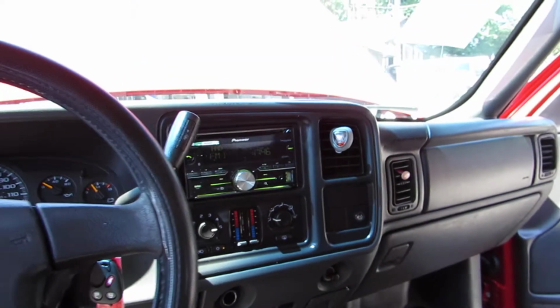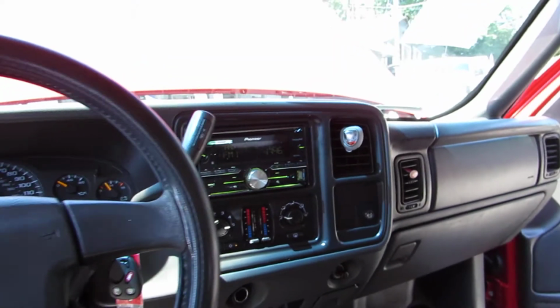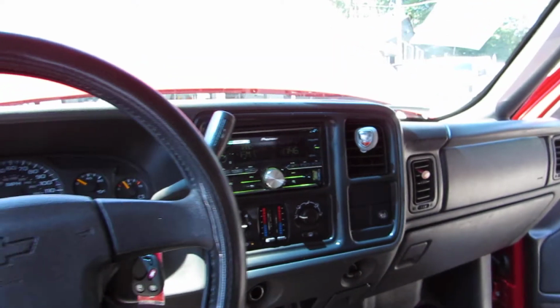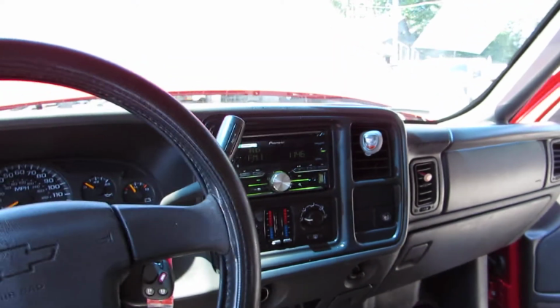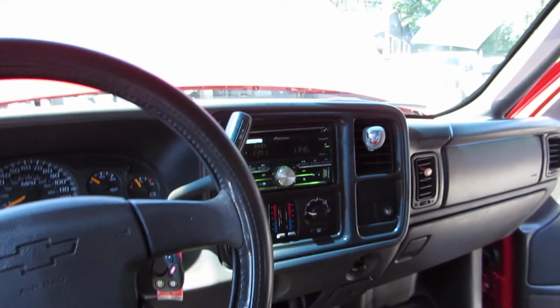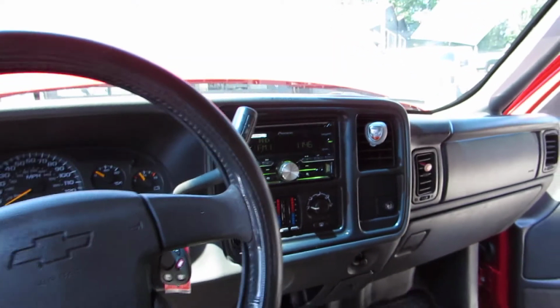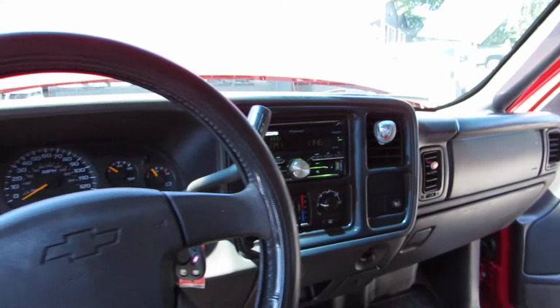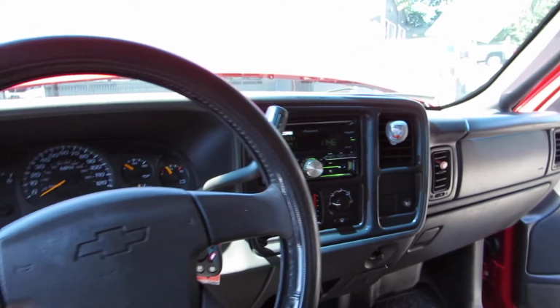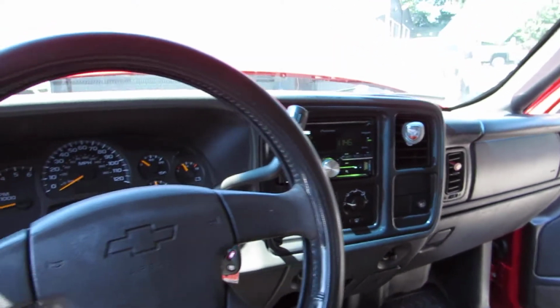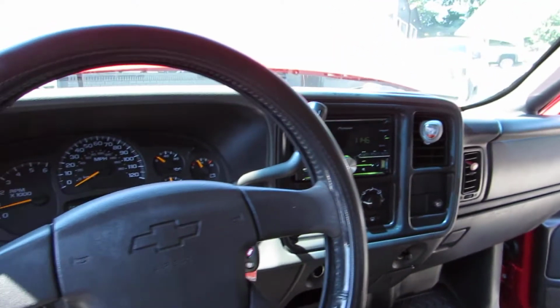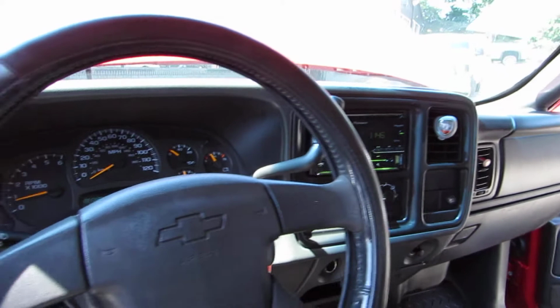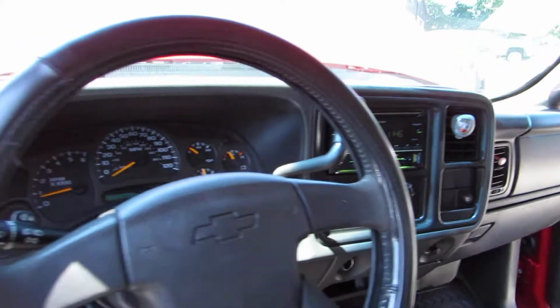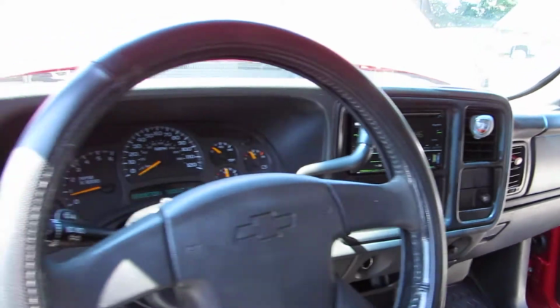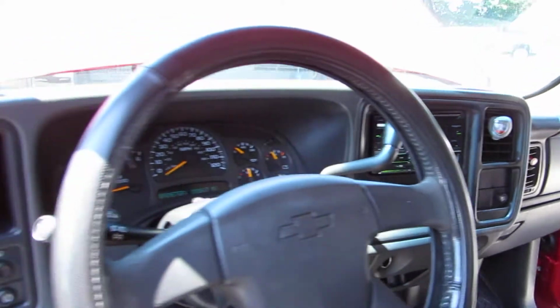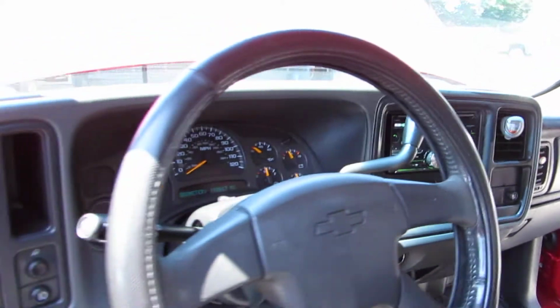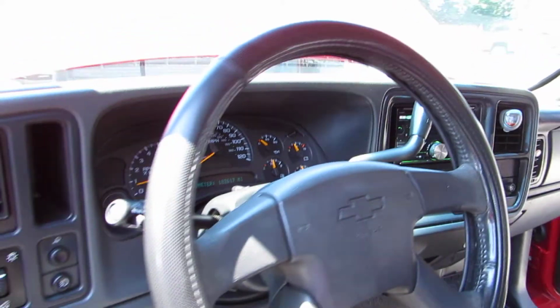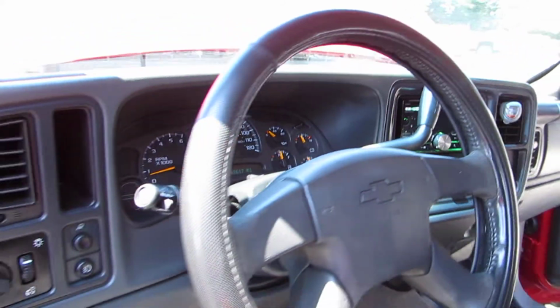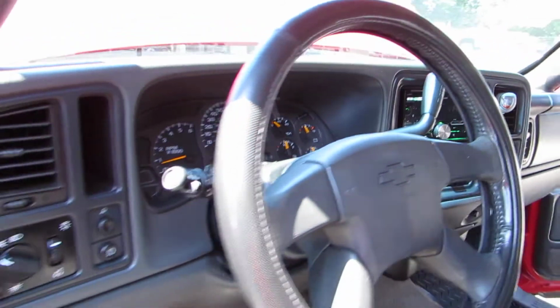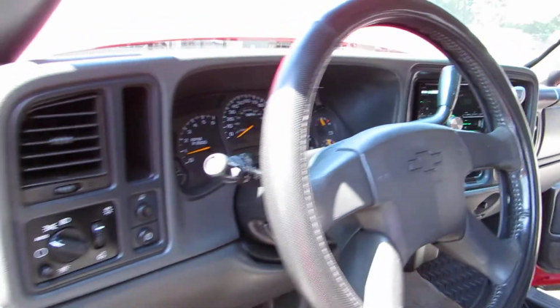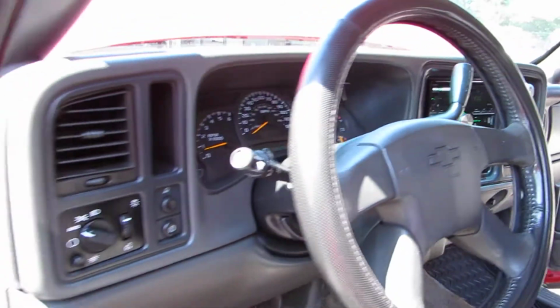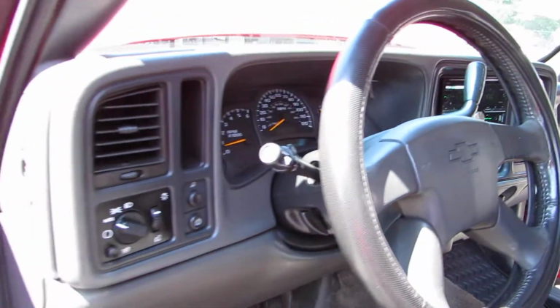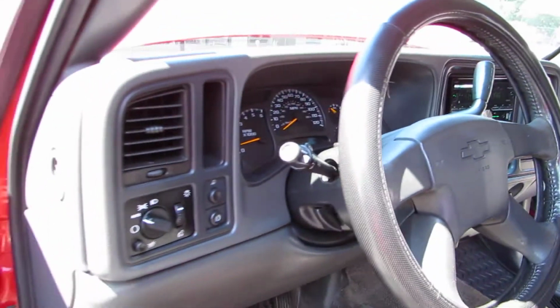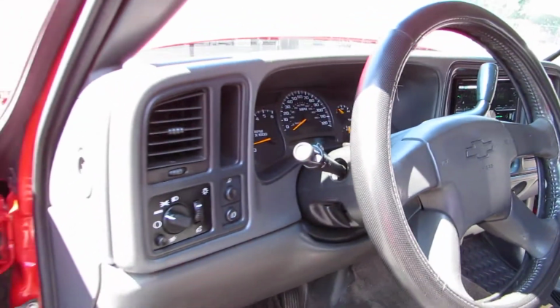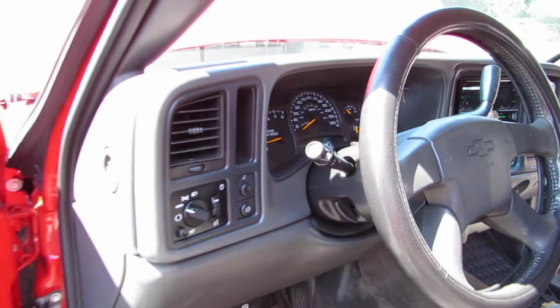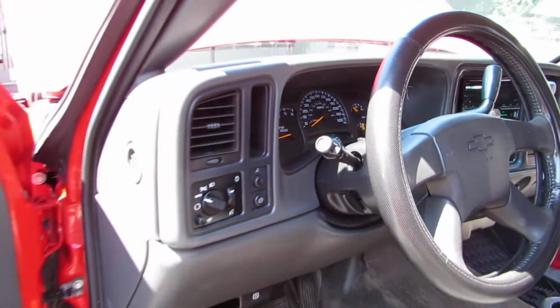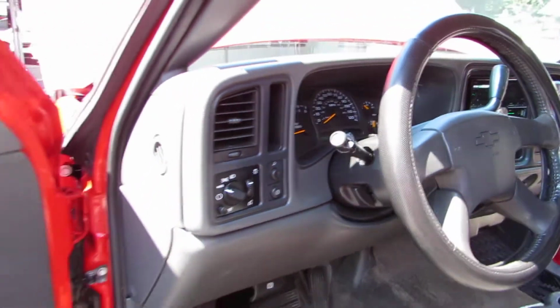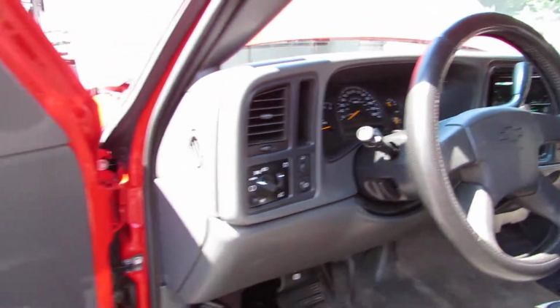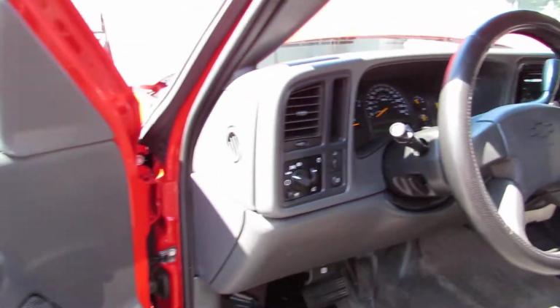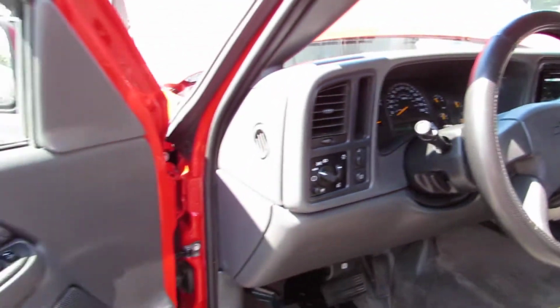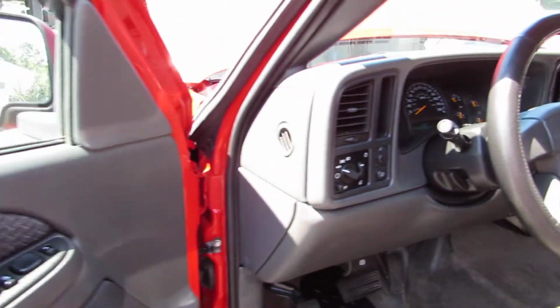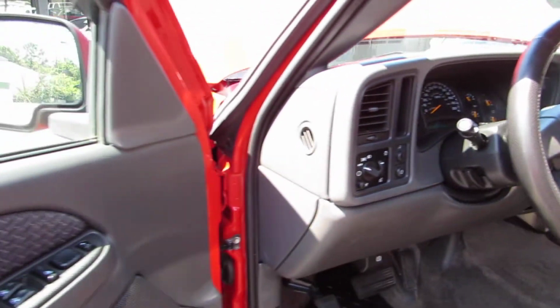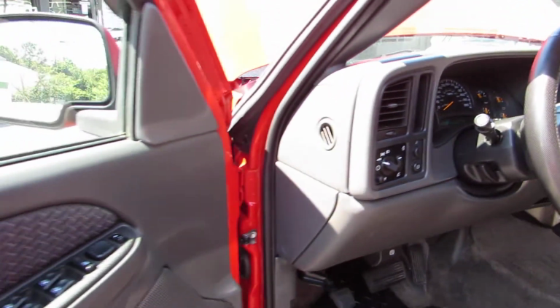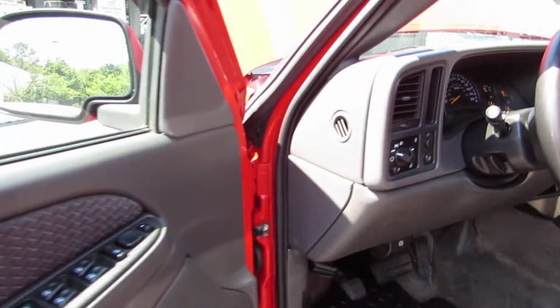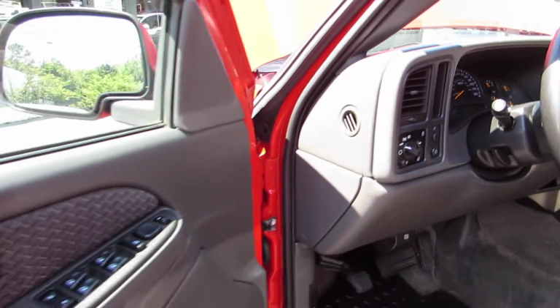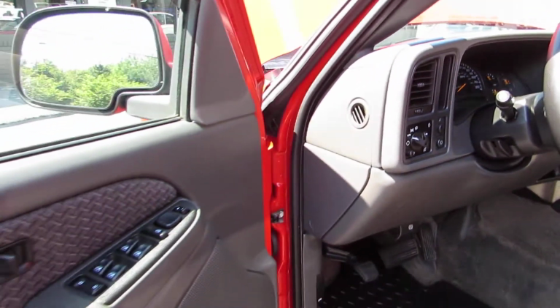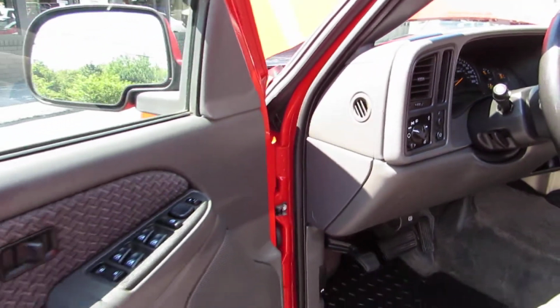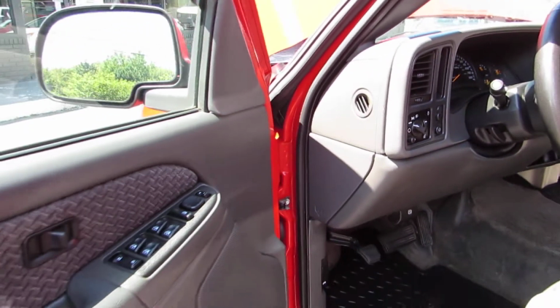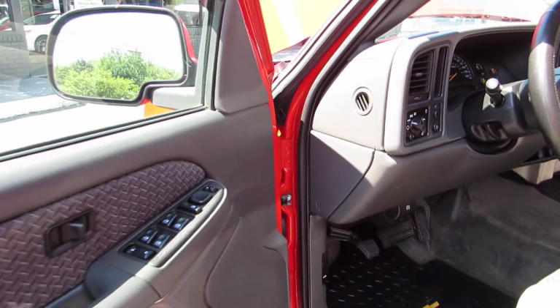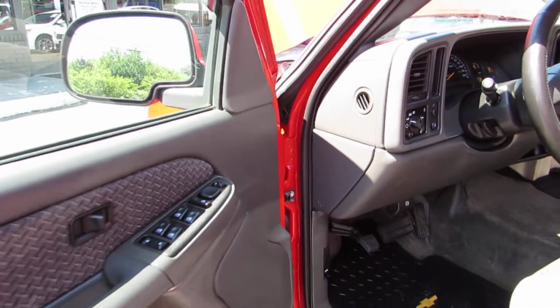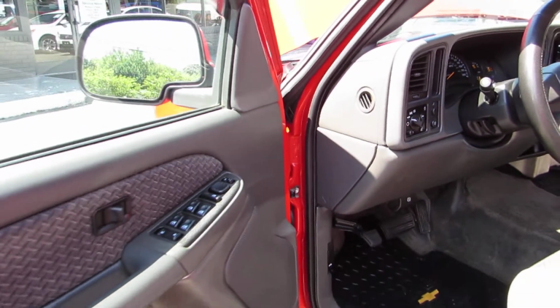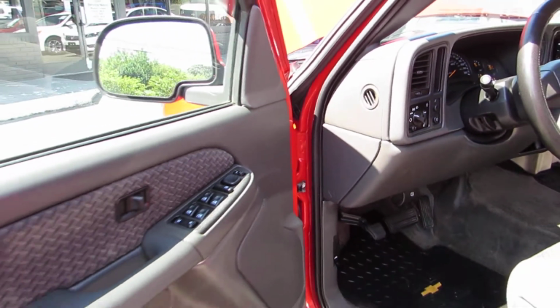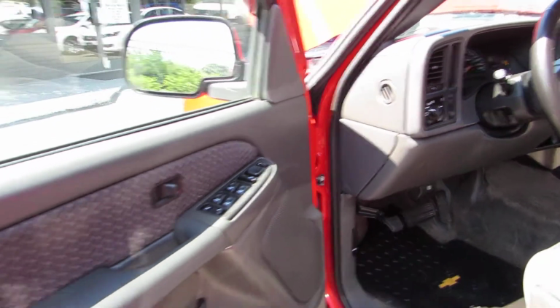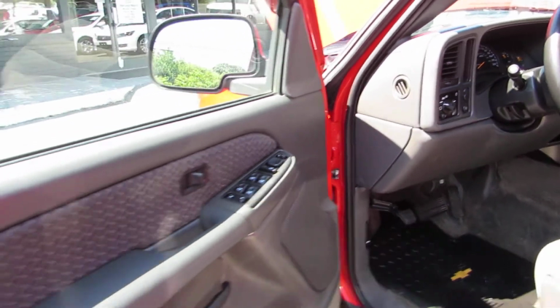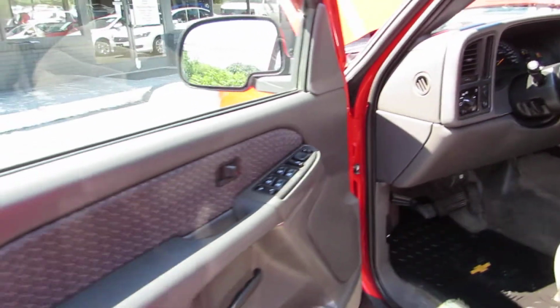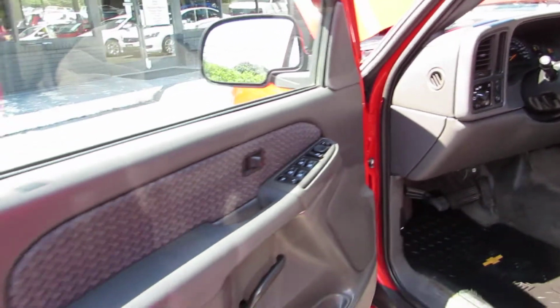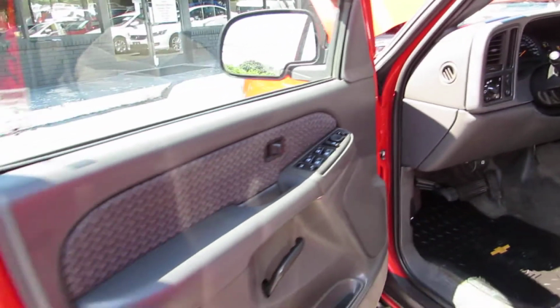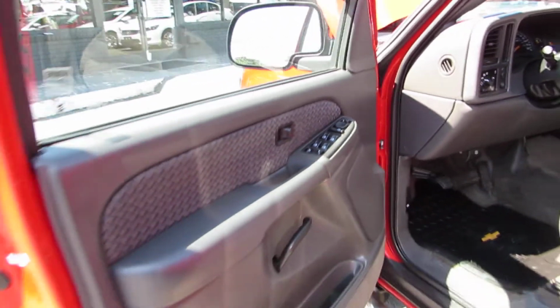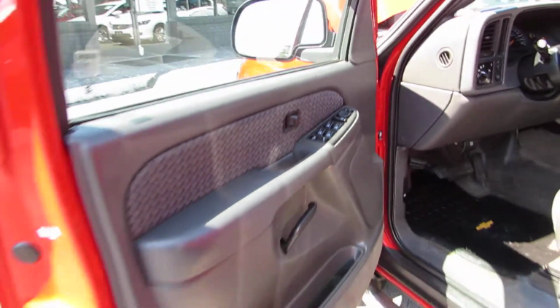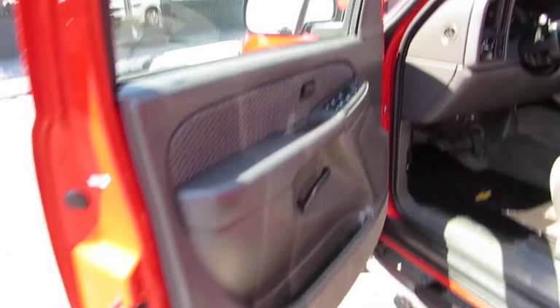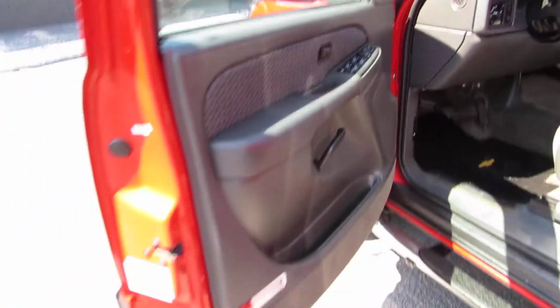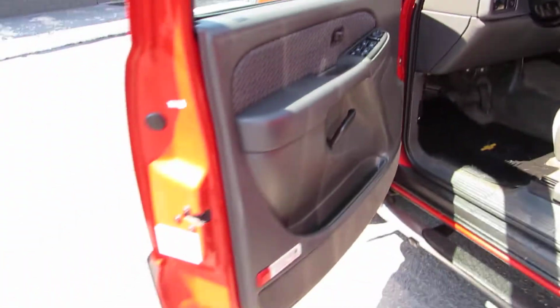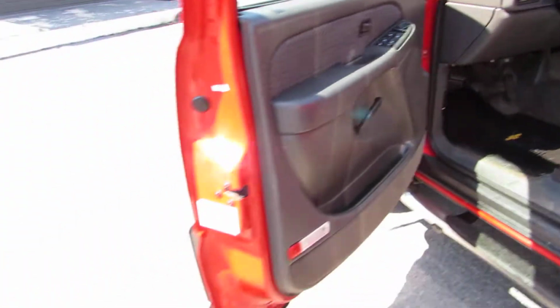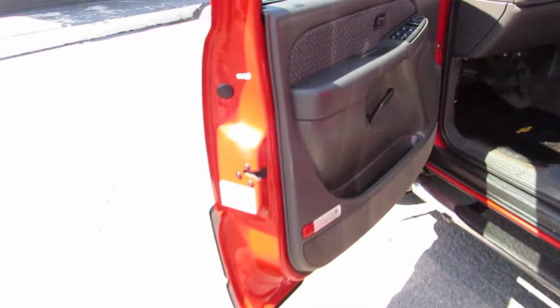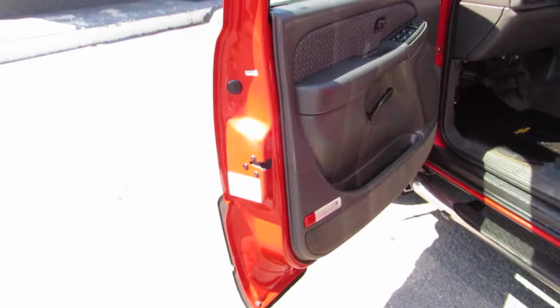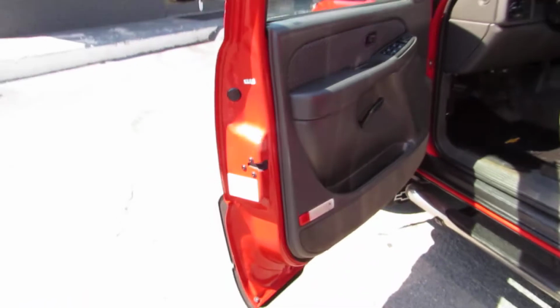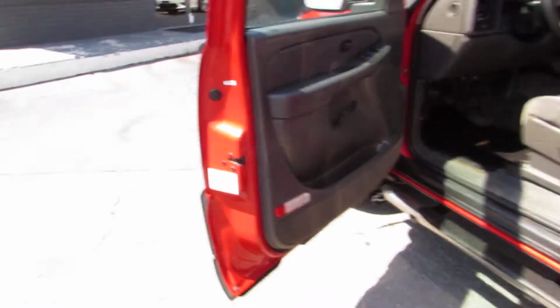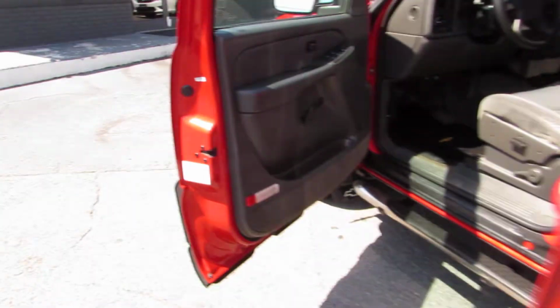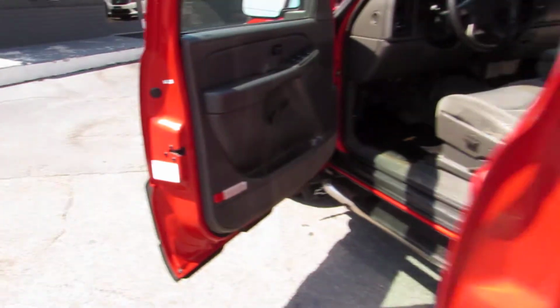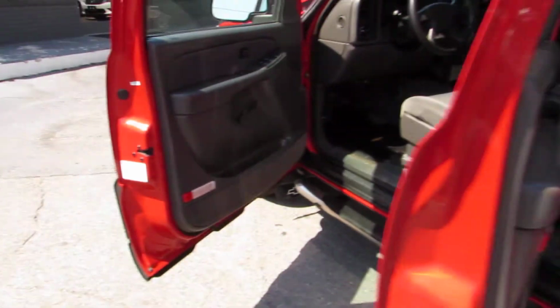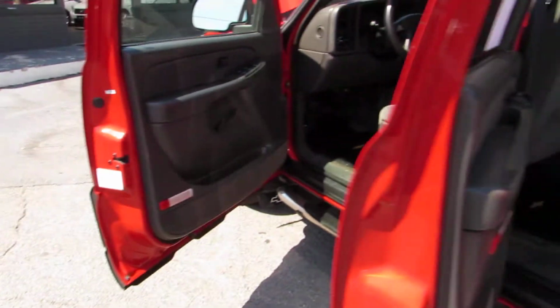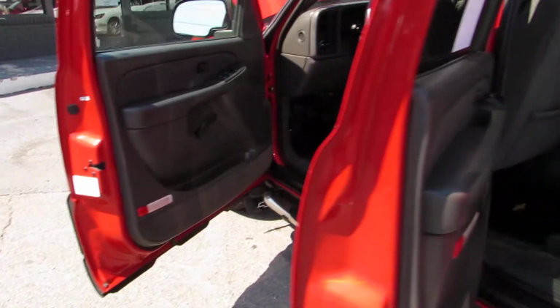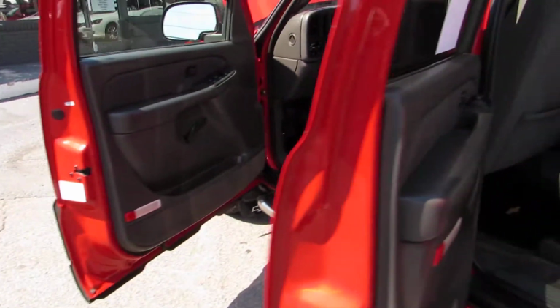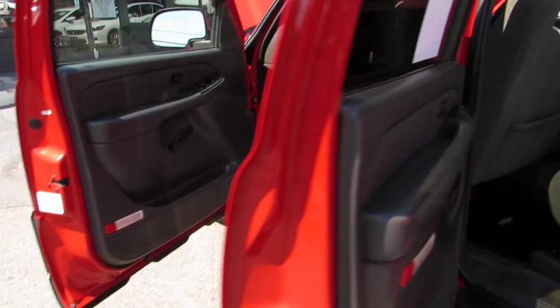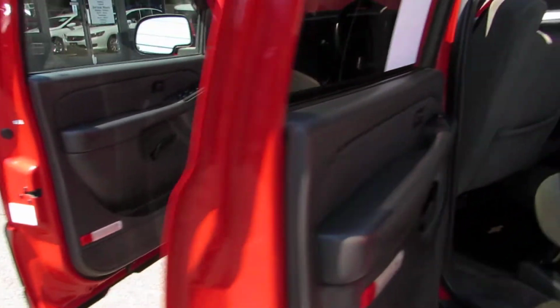It has traction control, fog lights, bug deflectors, and it's in pretty good condition.